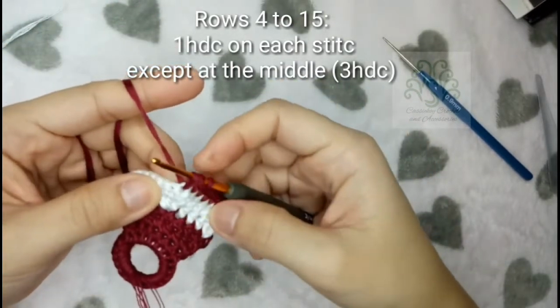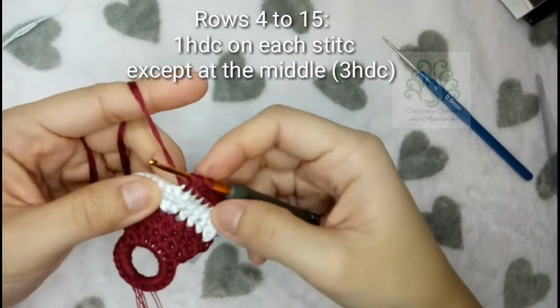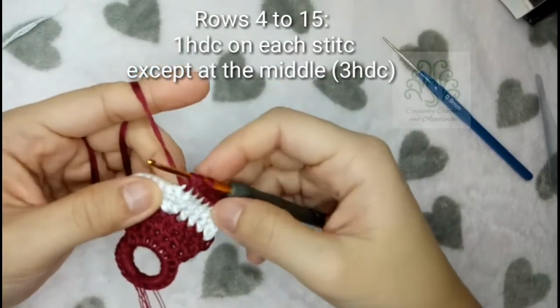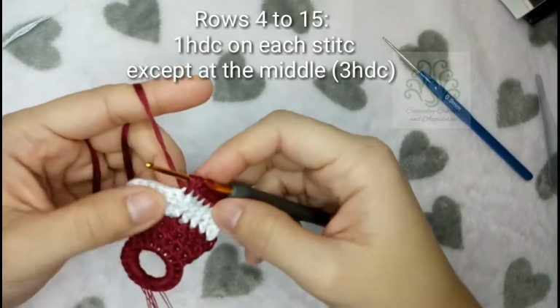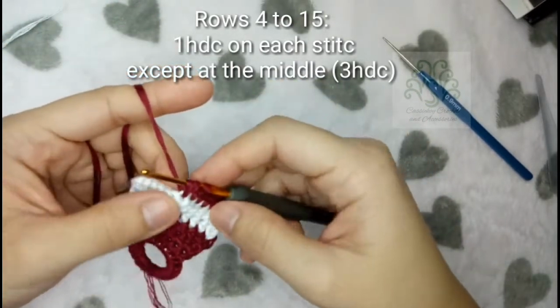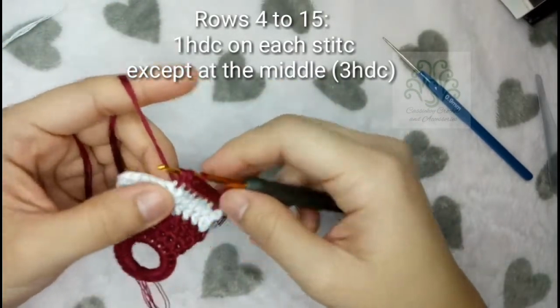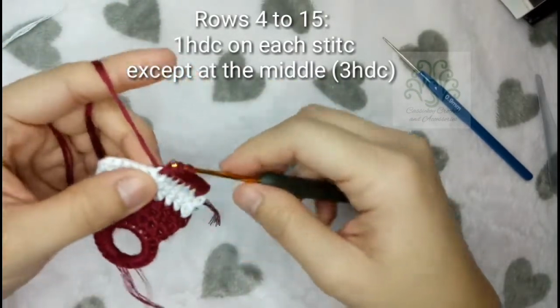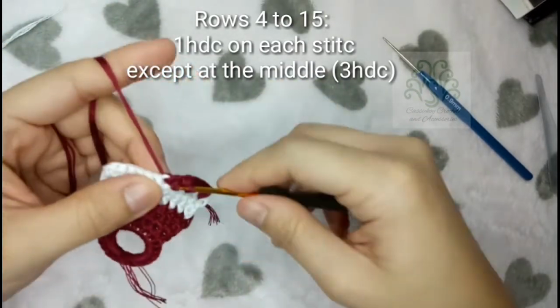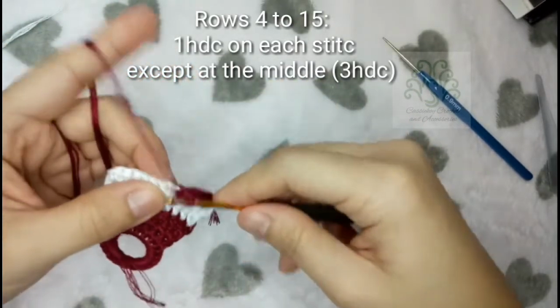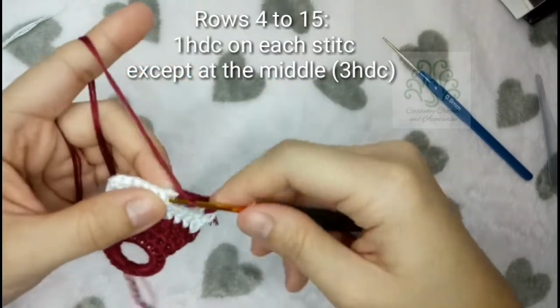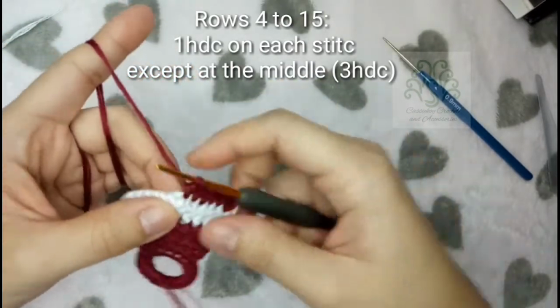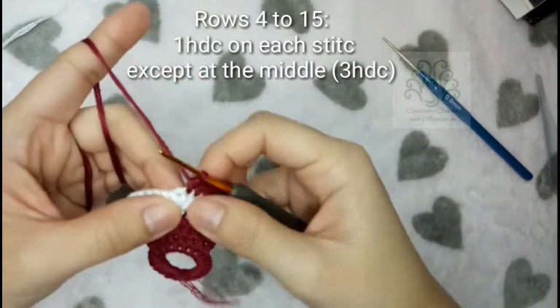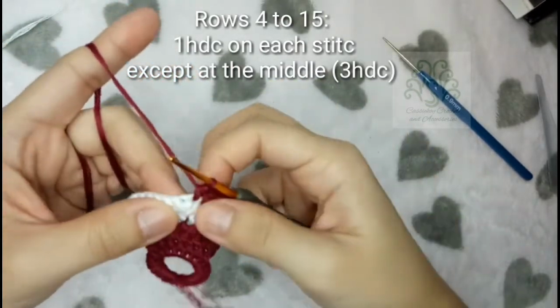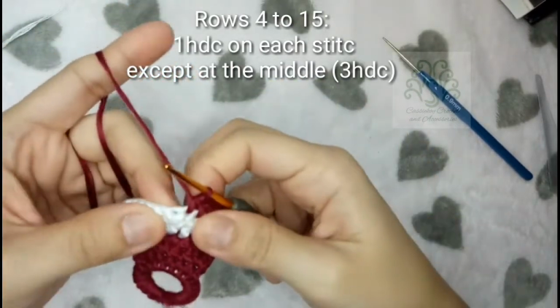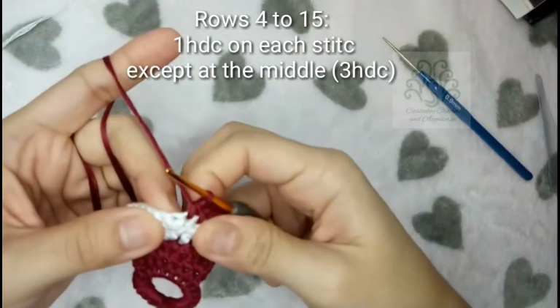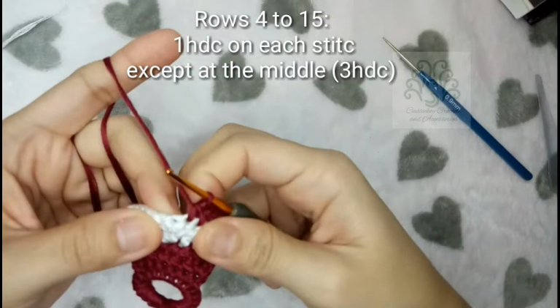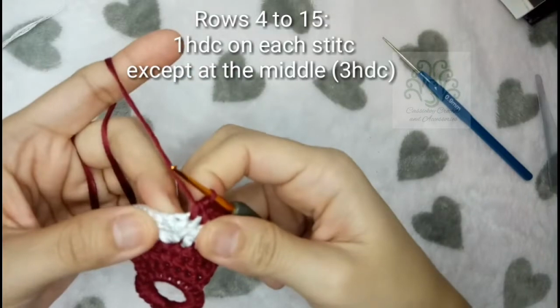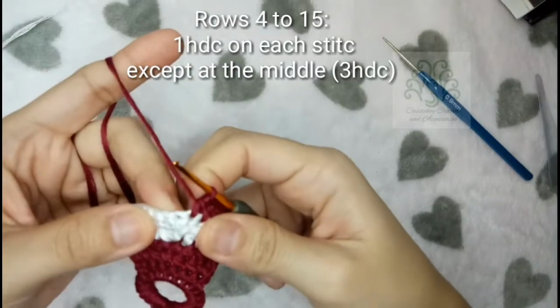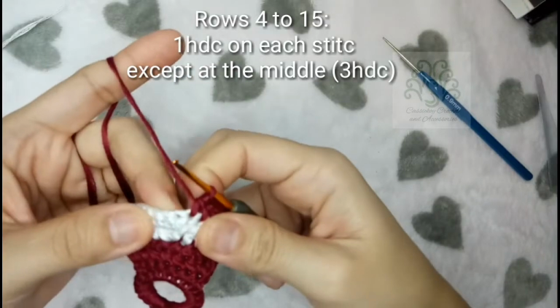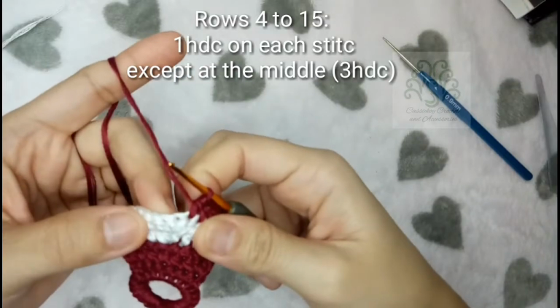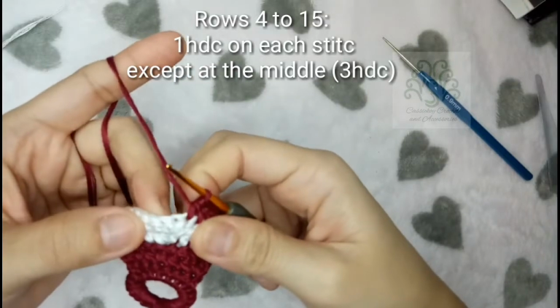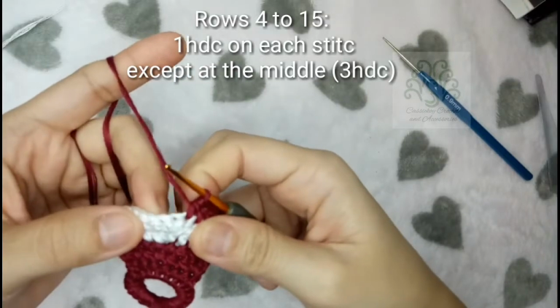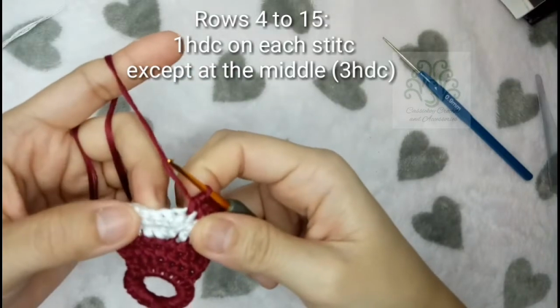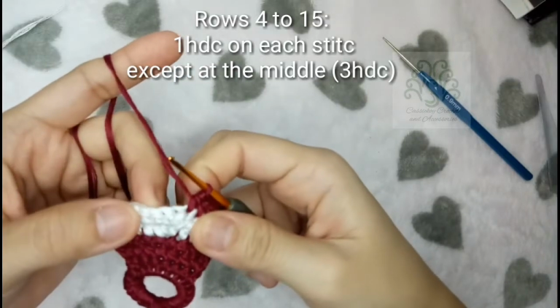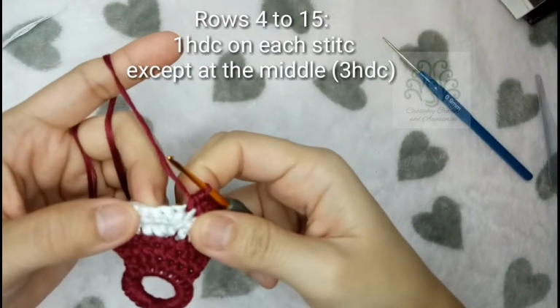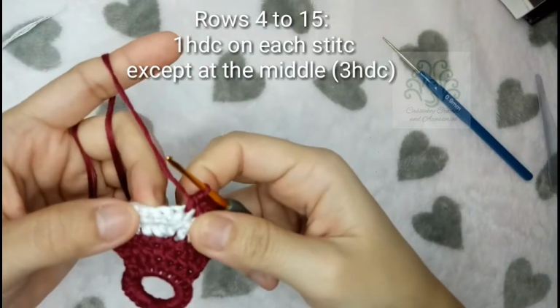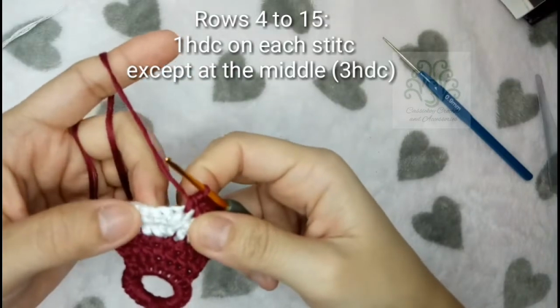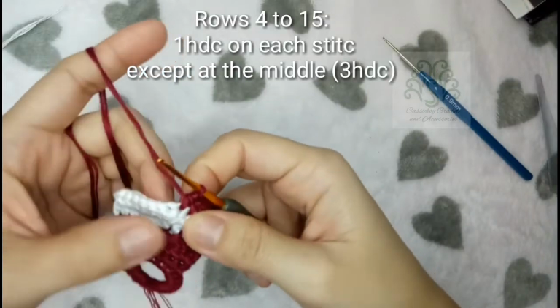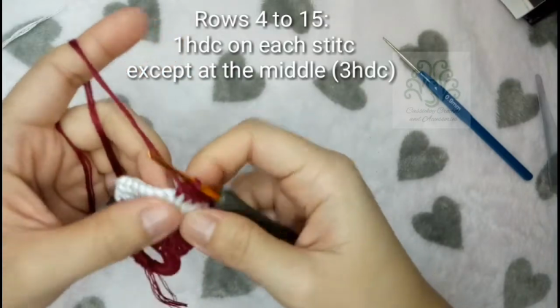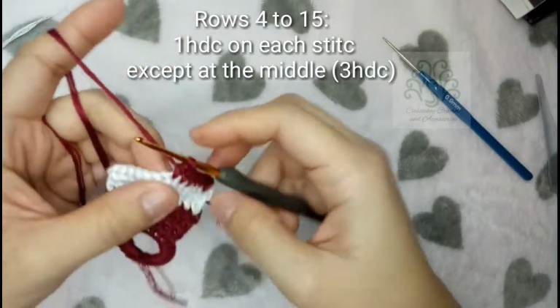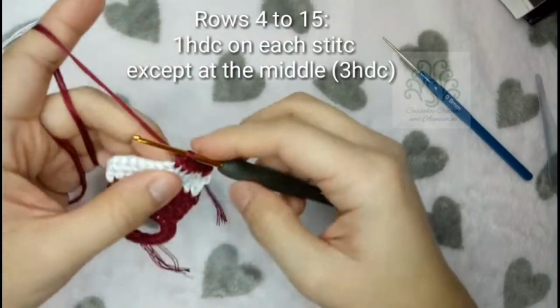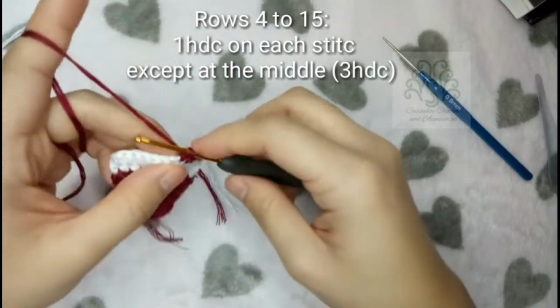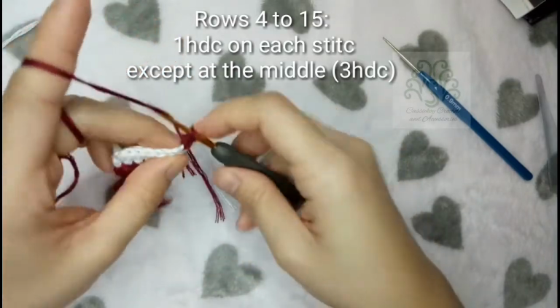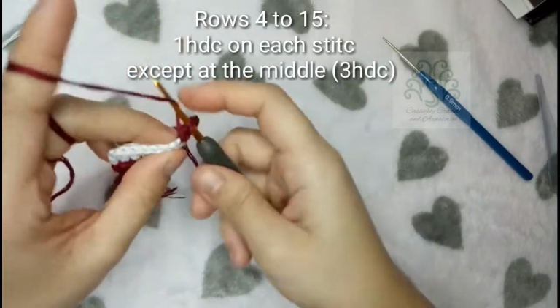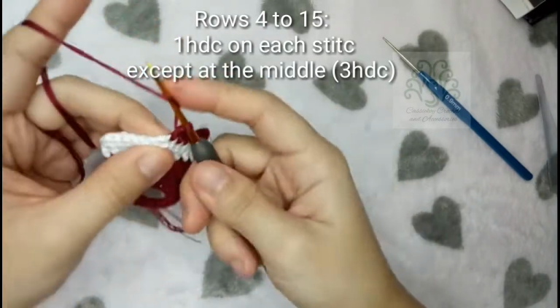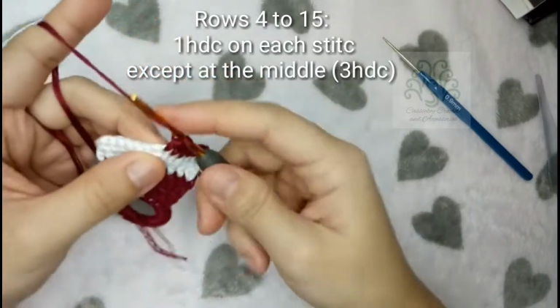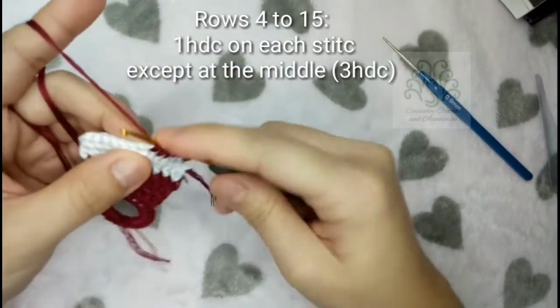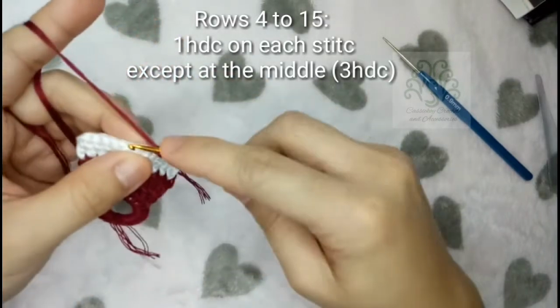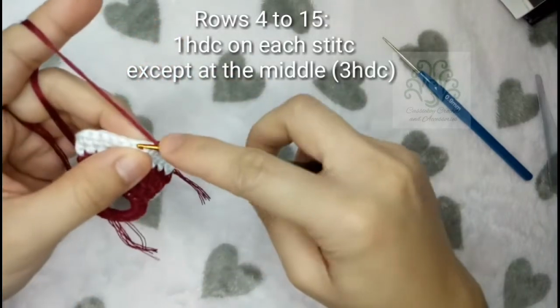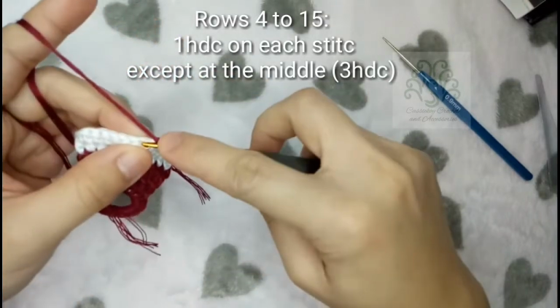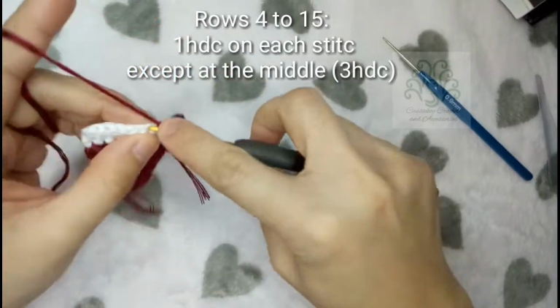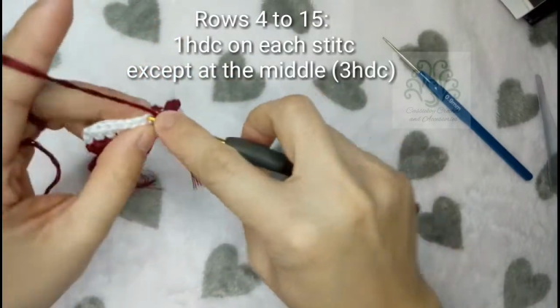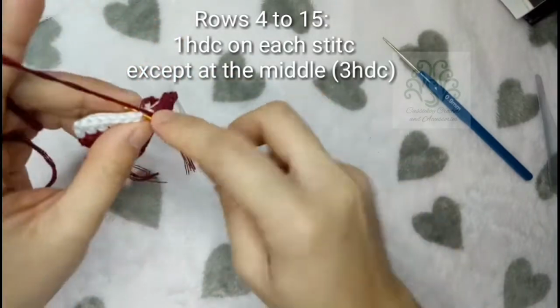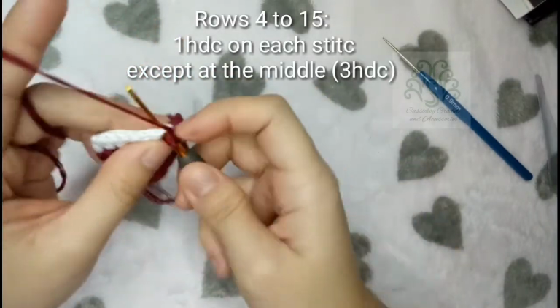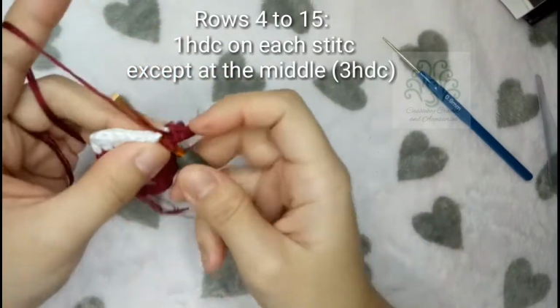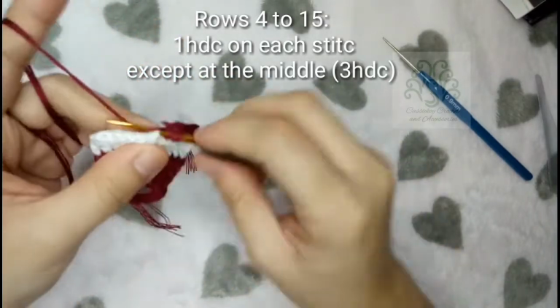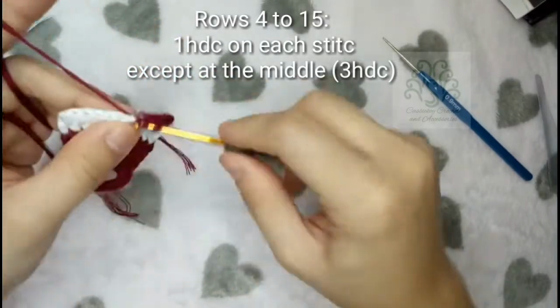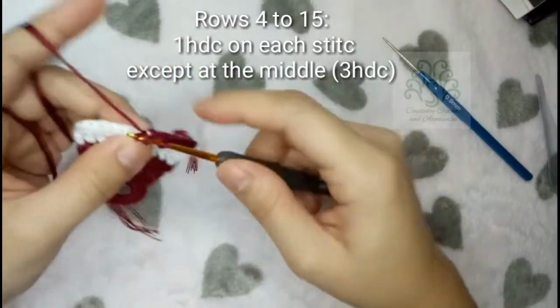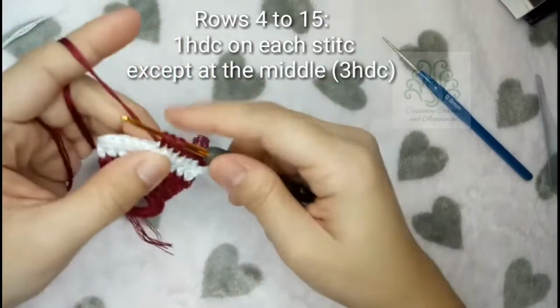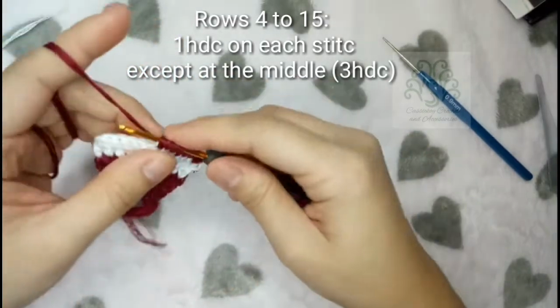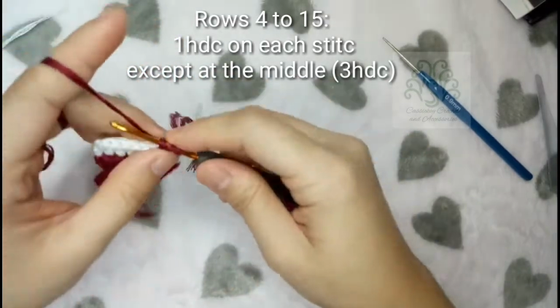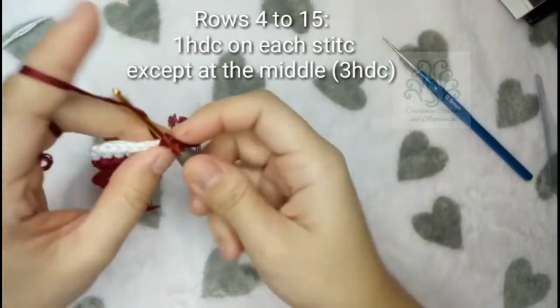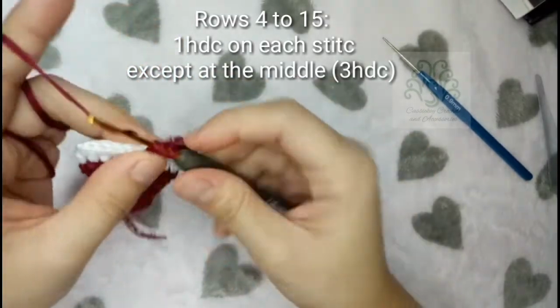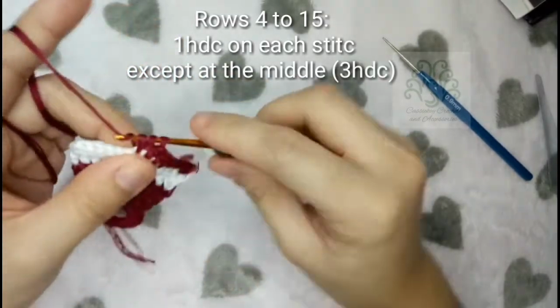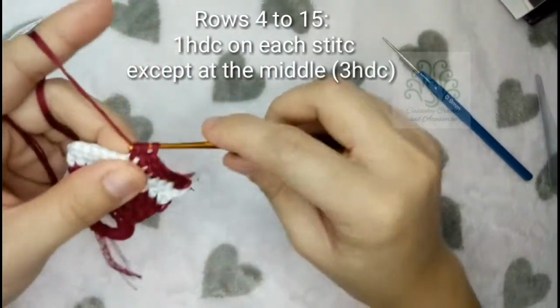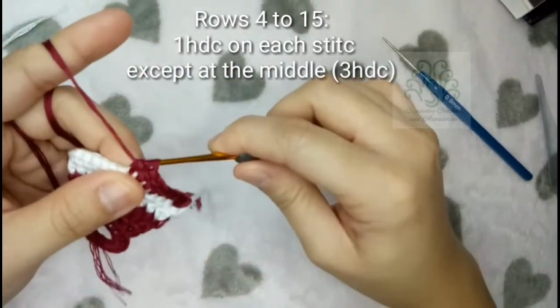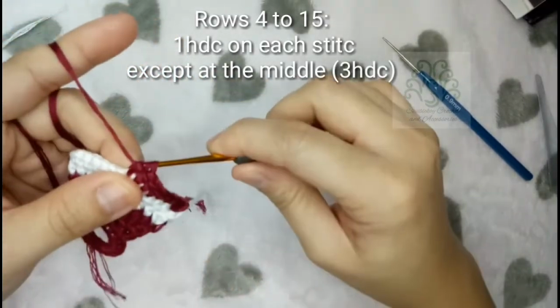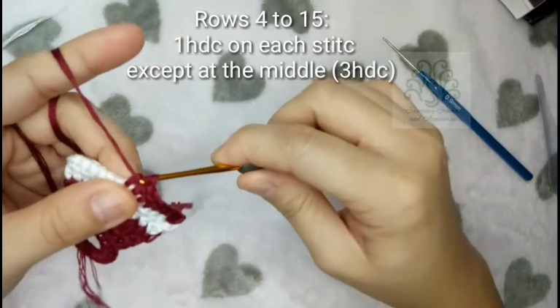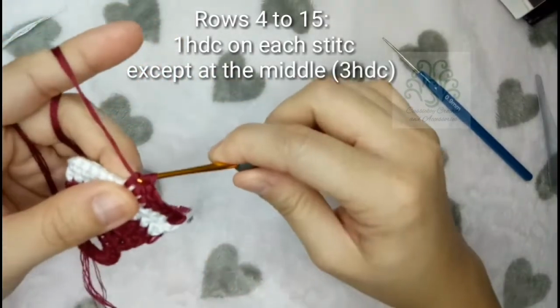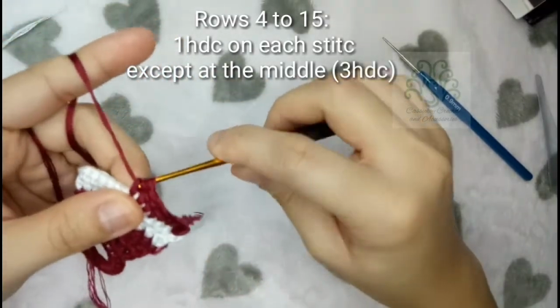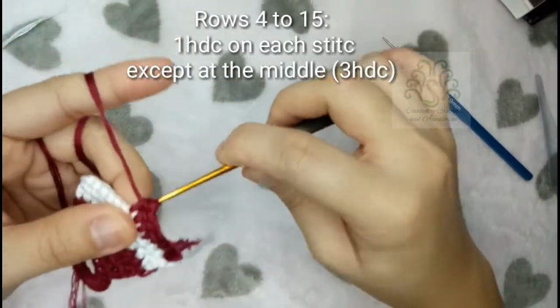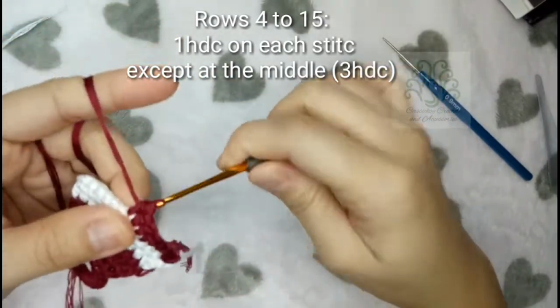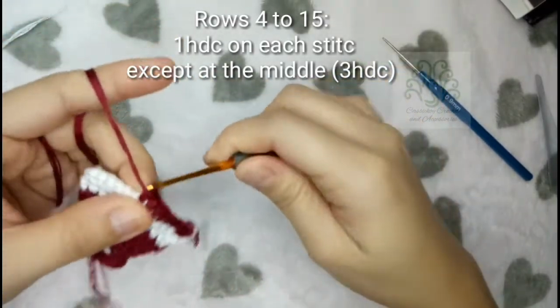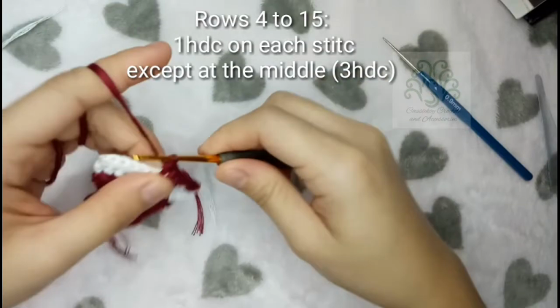As you can see here, that is where you will place 3 half-double crochets for the increase.